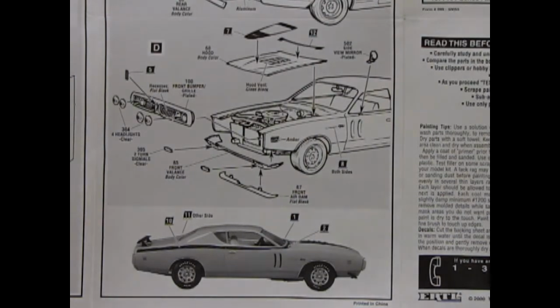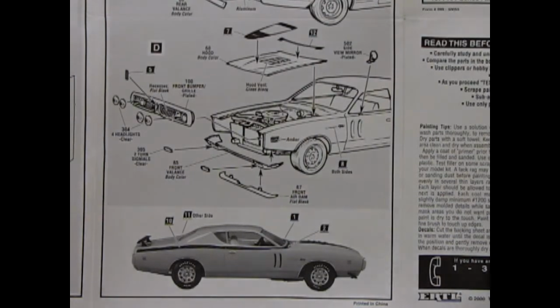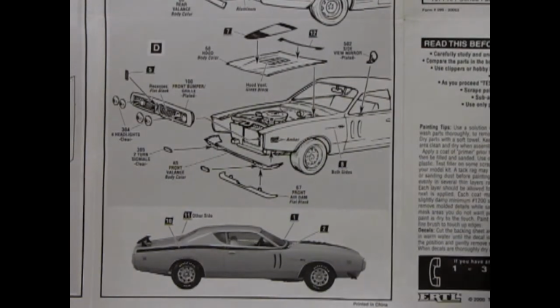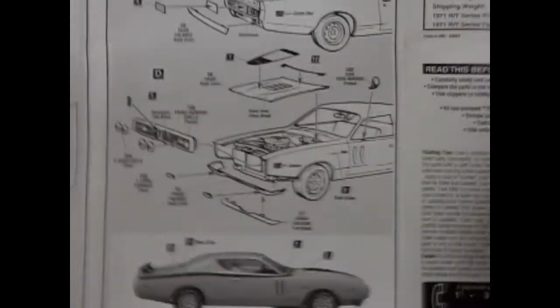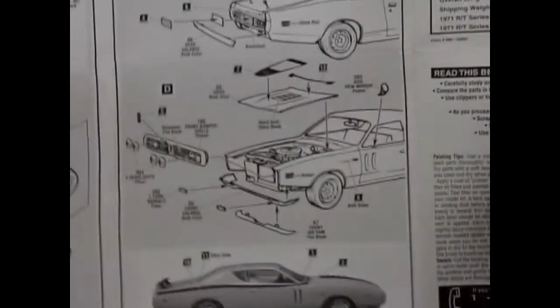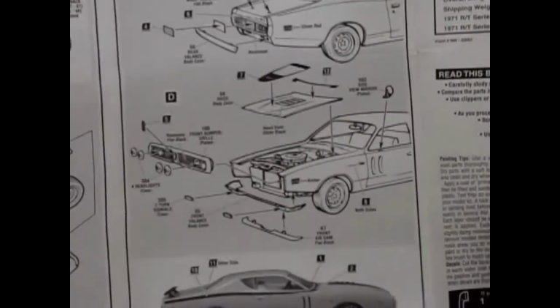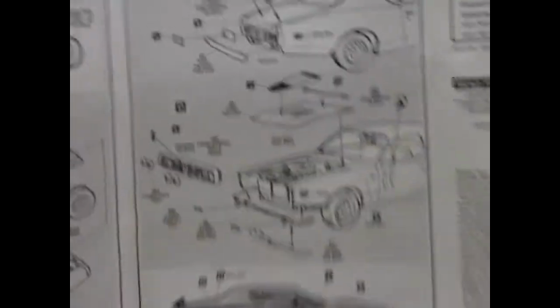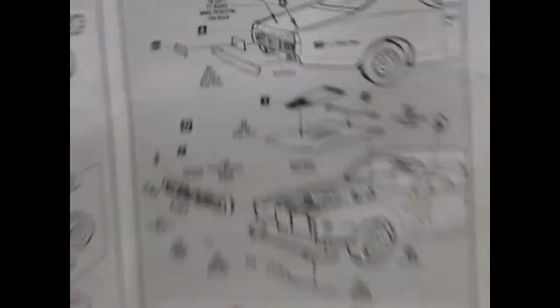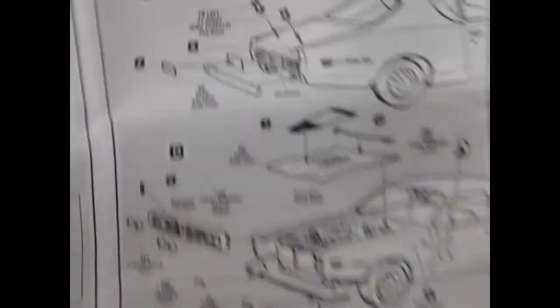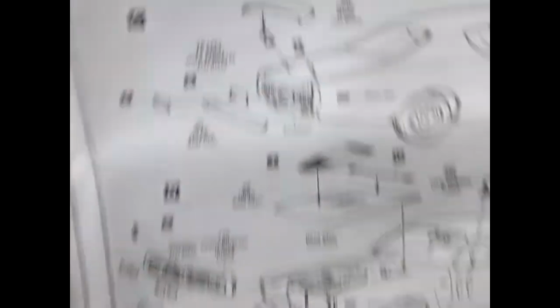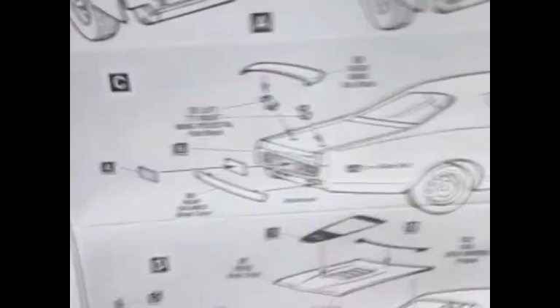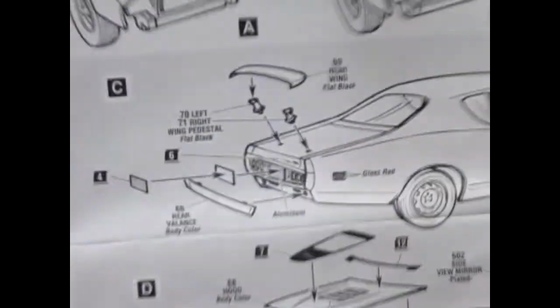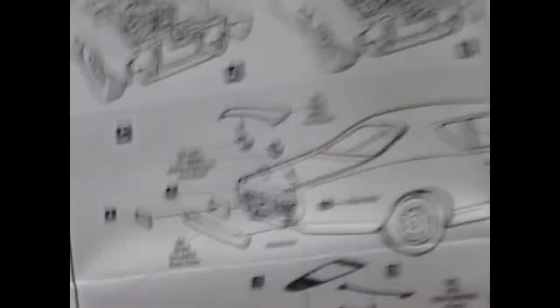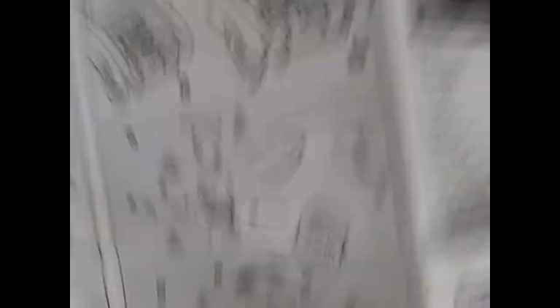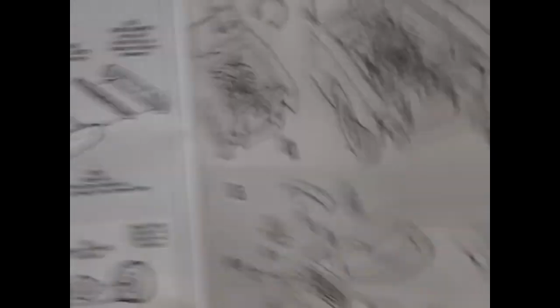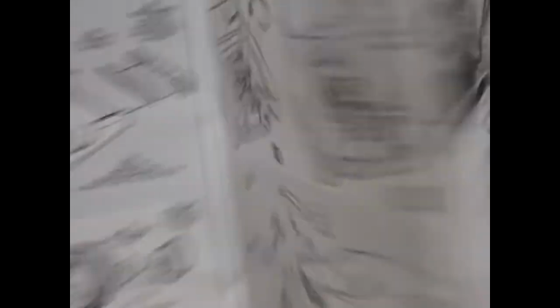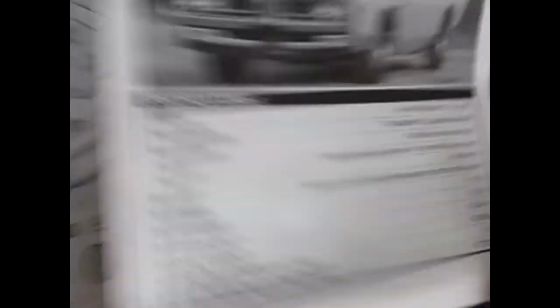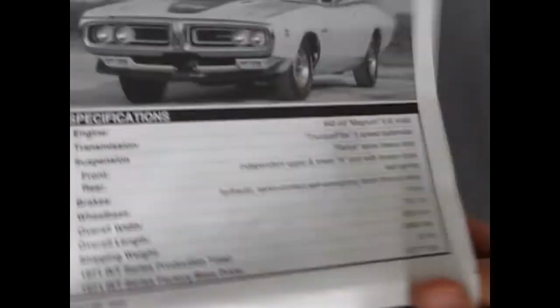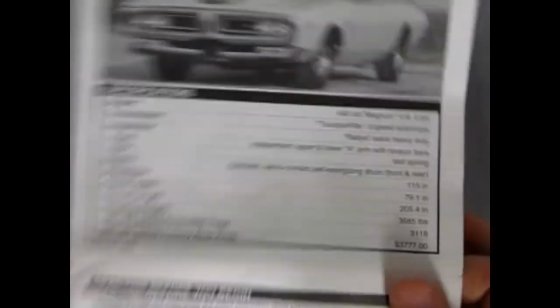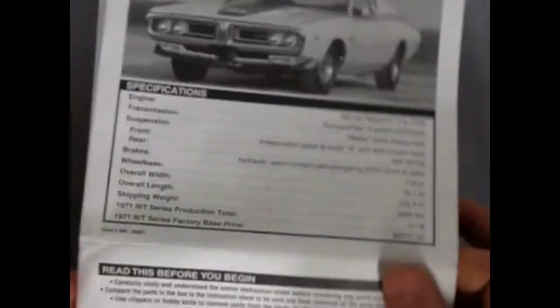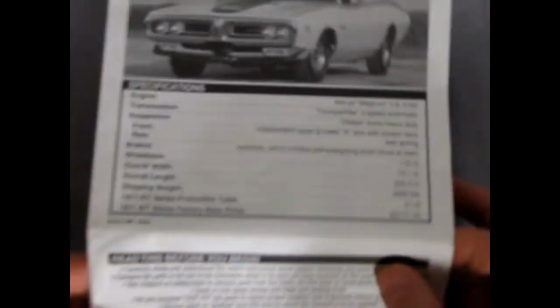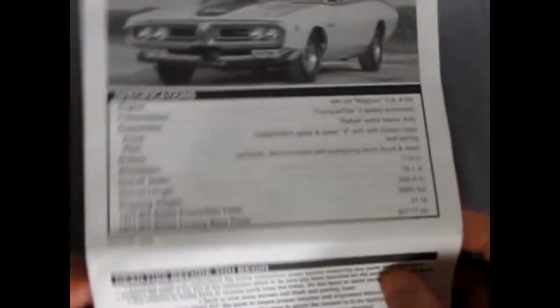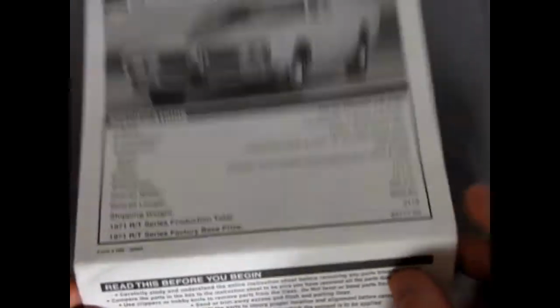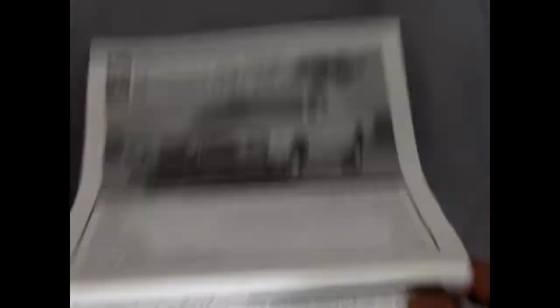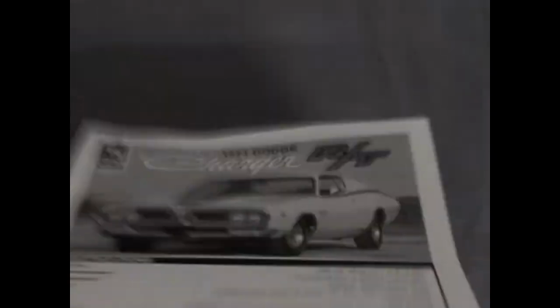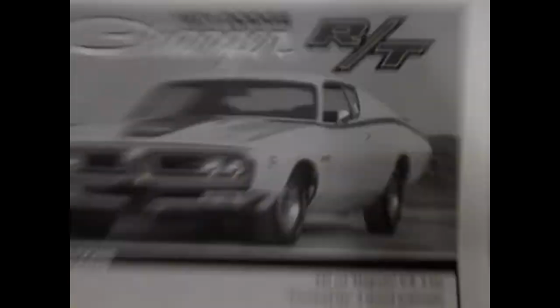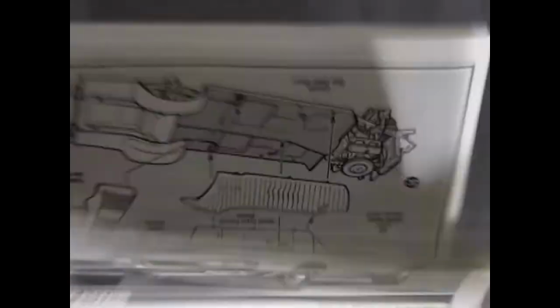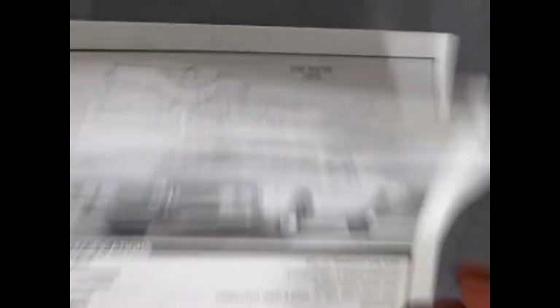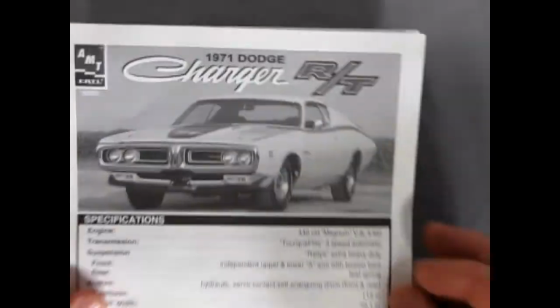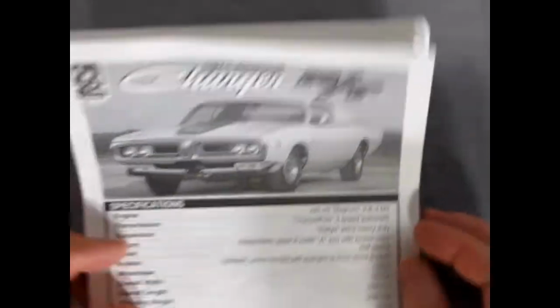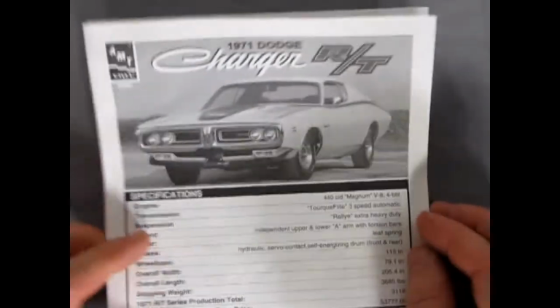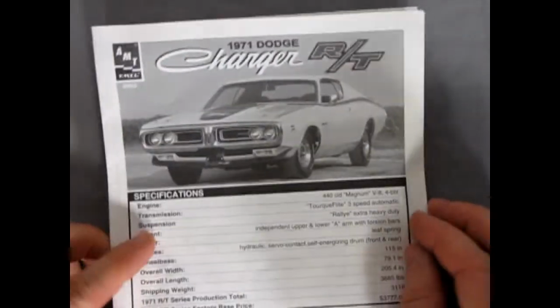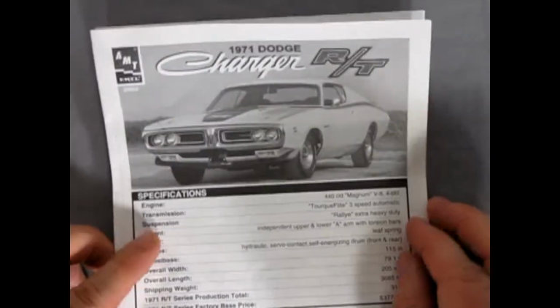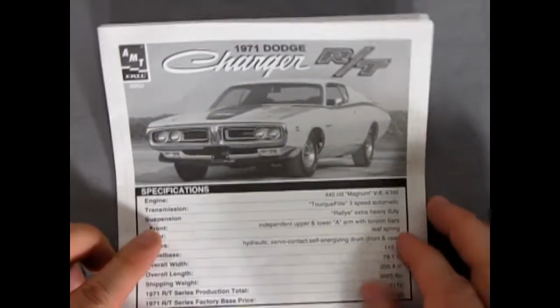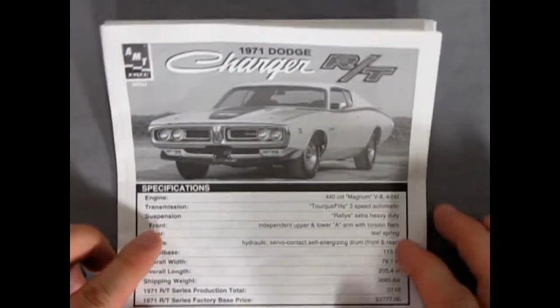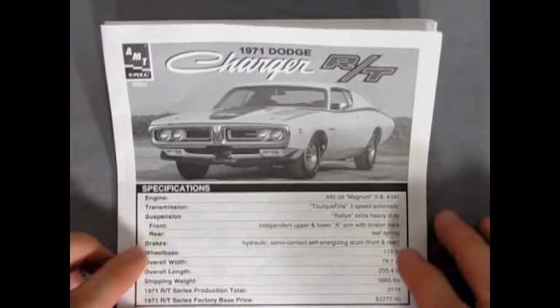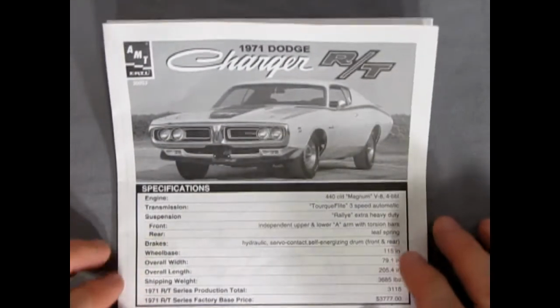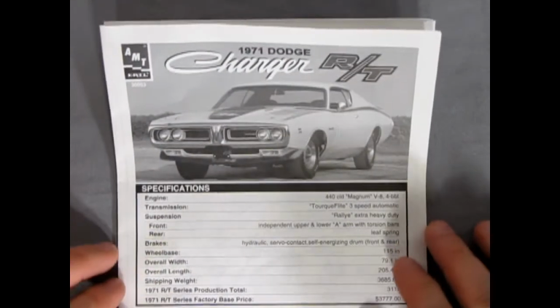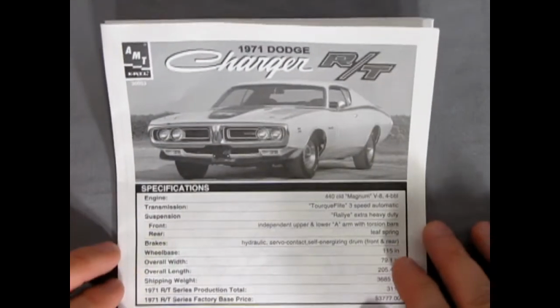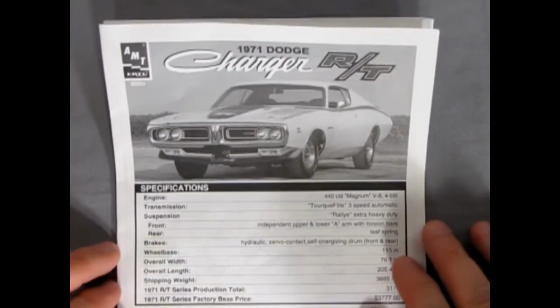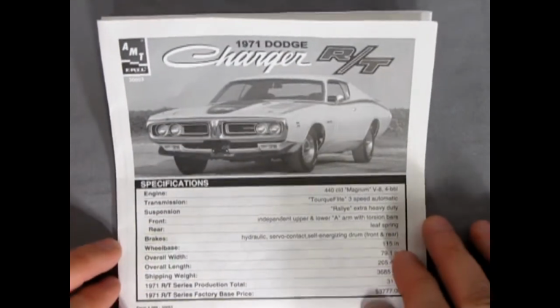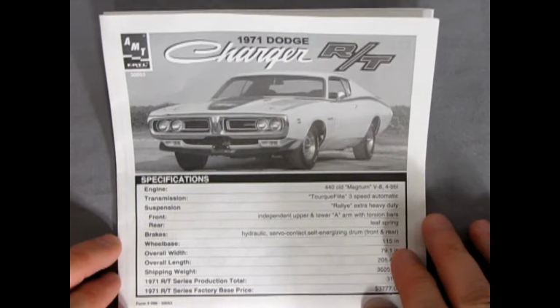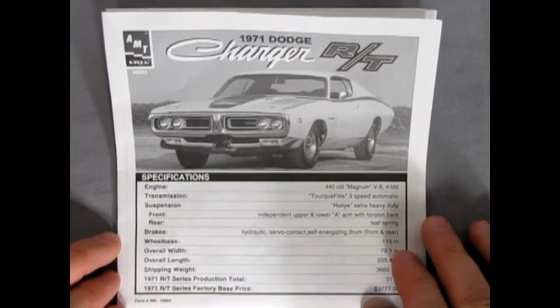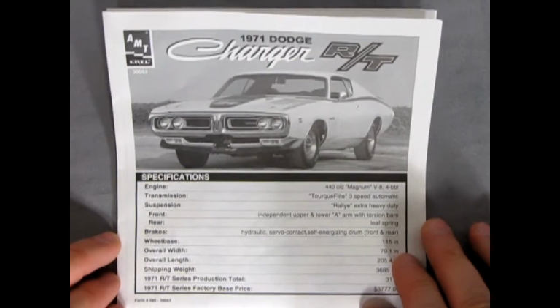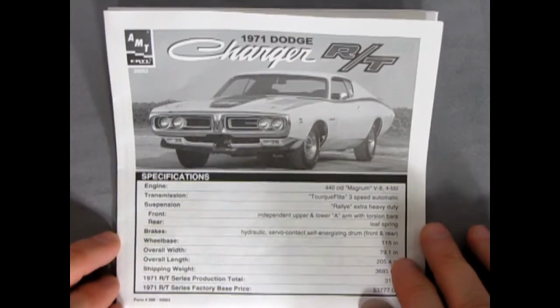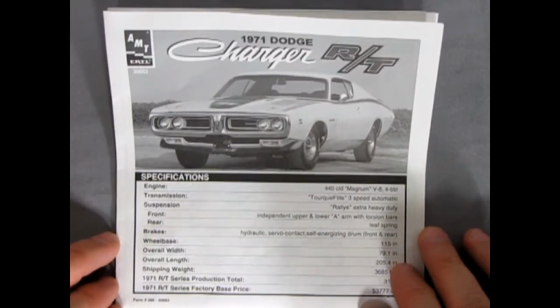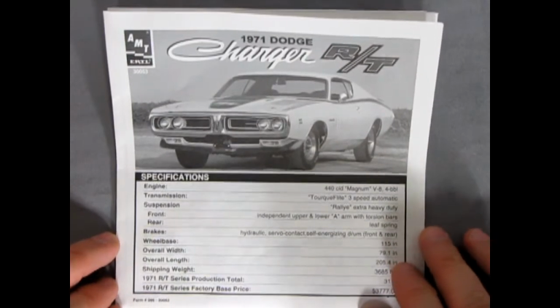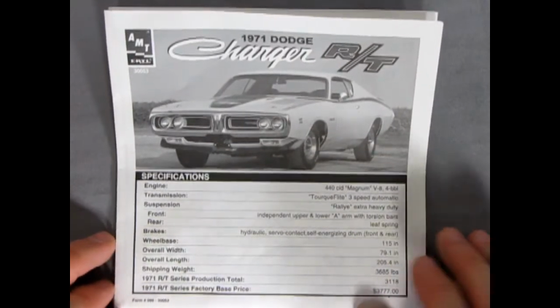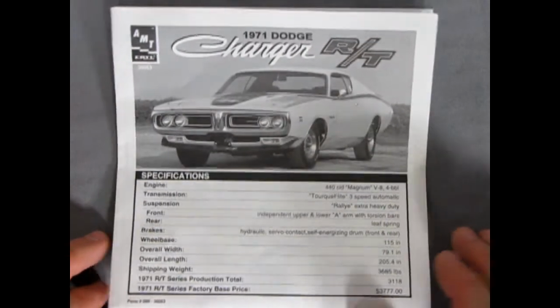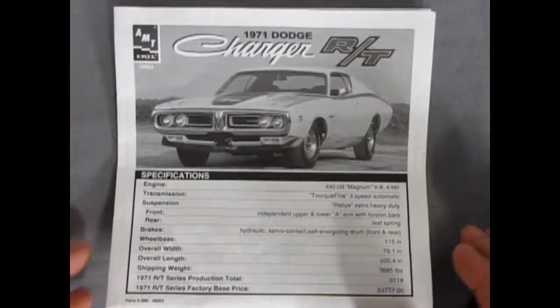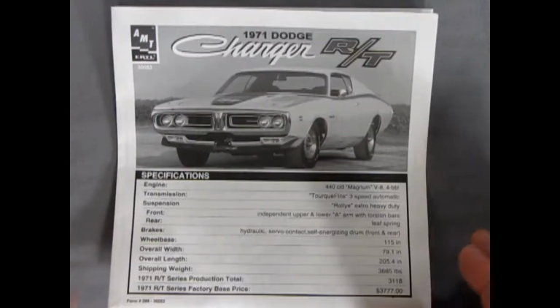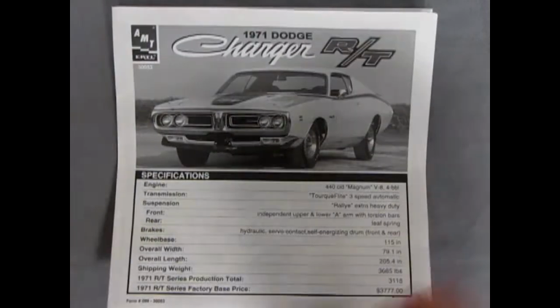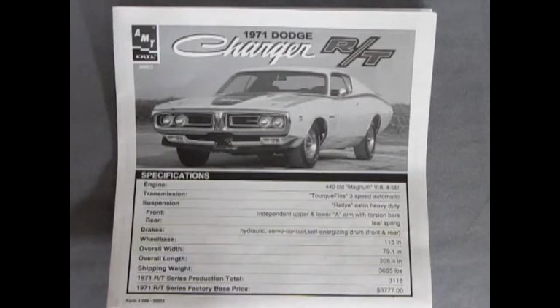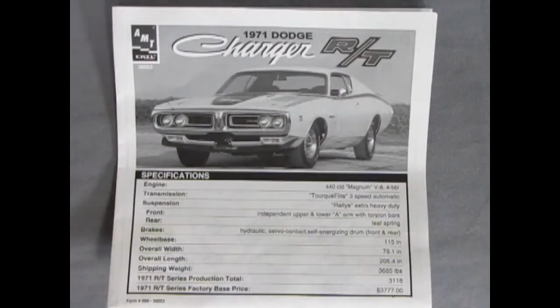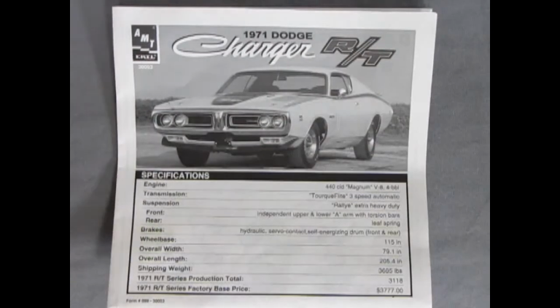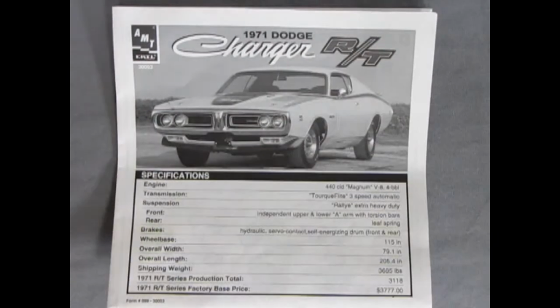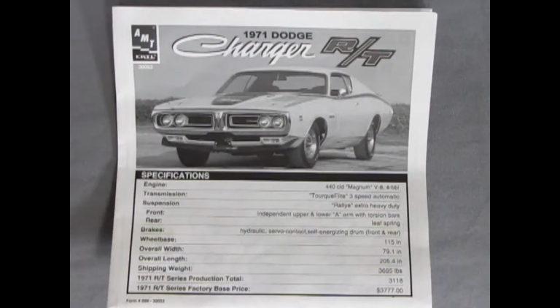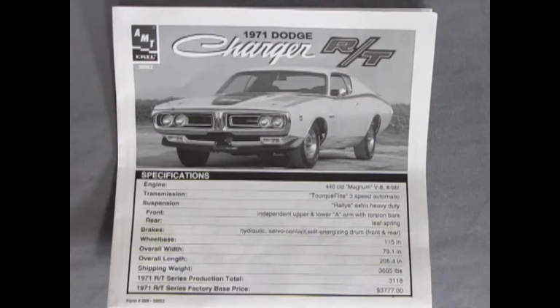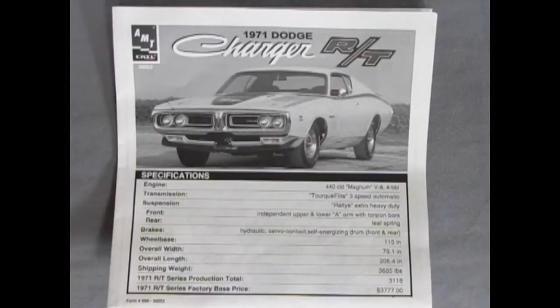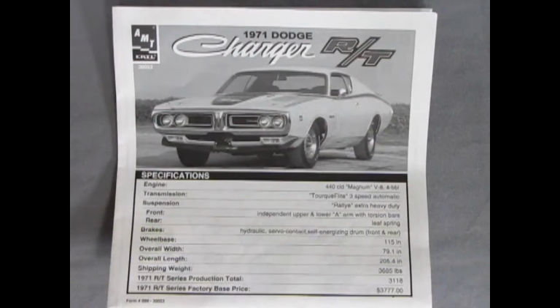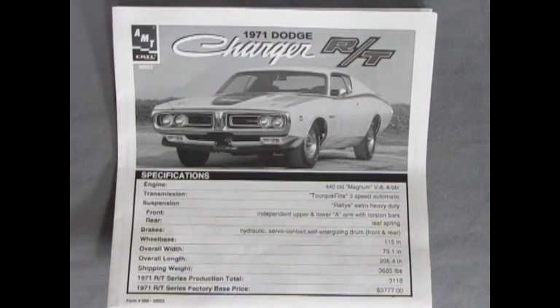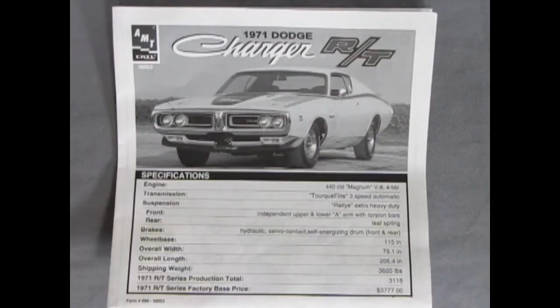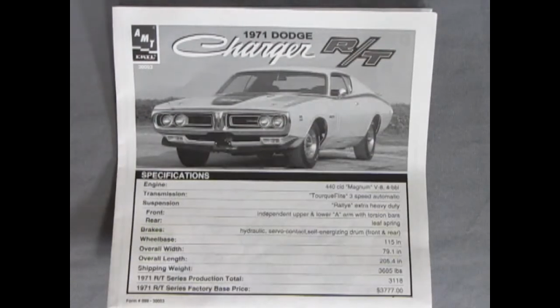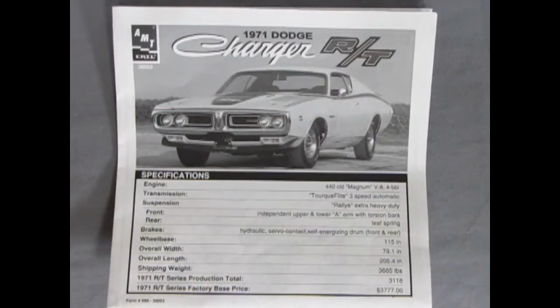And that will complete our look at our 1971 Dodge Charger RT instruction sheet.